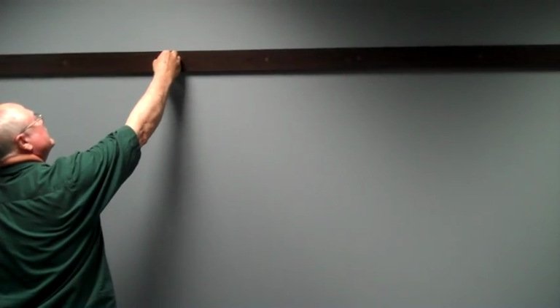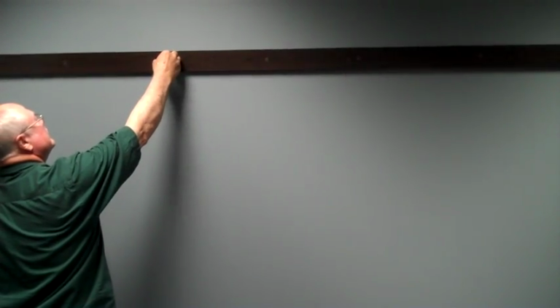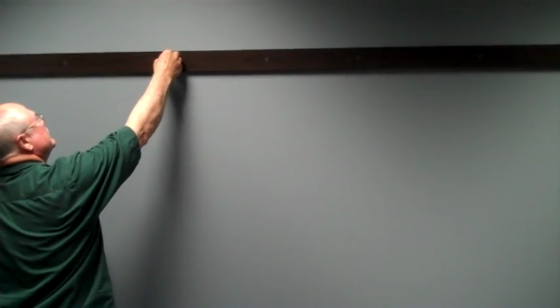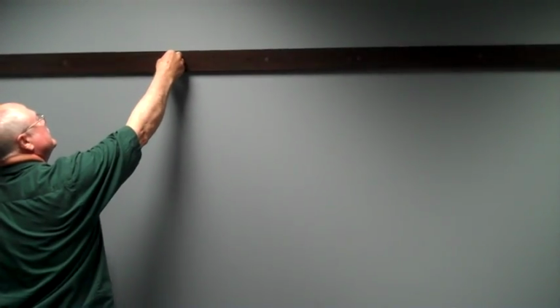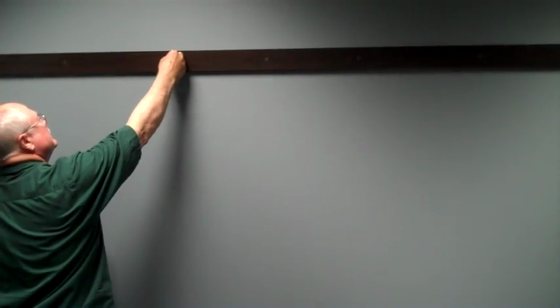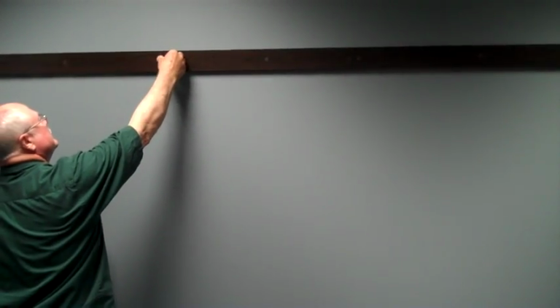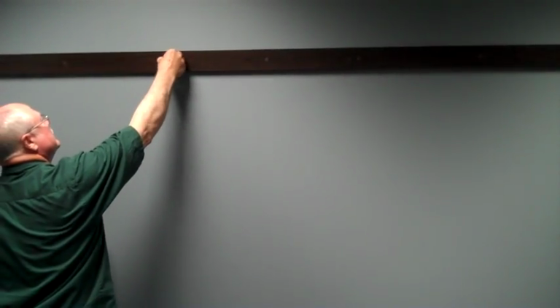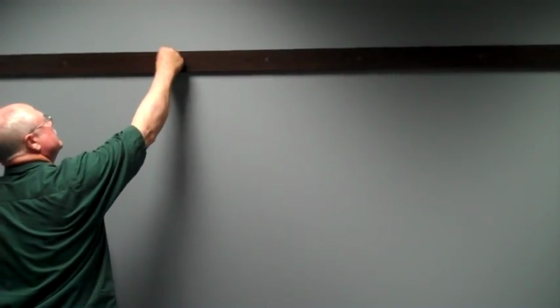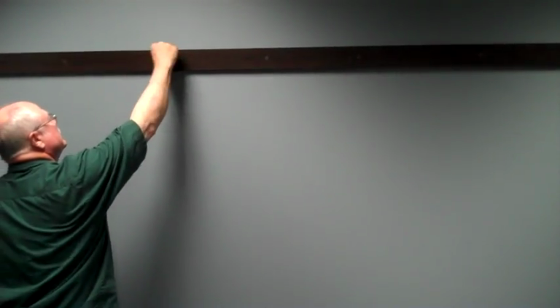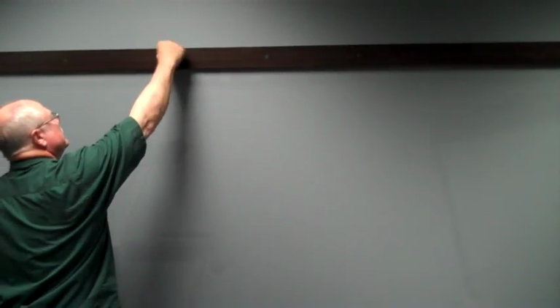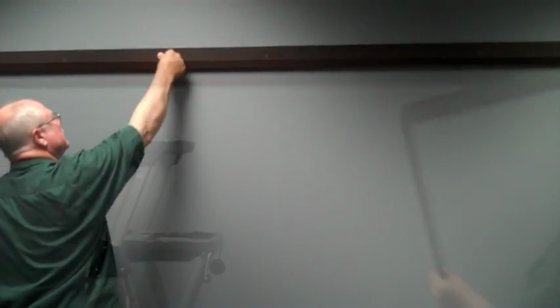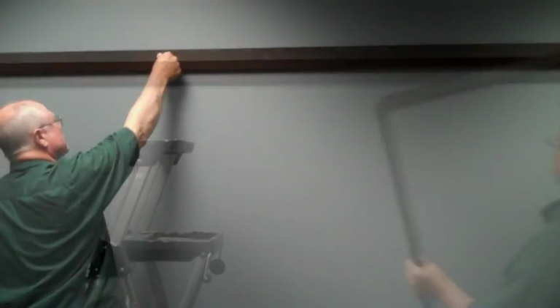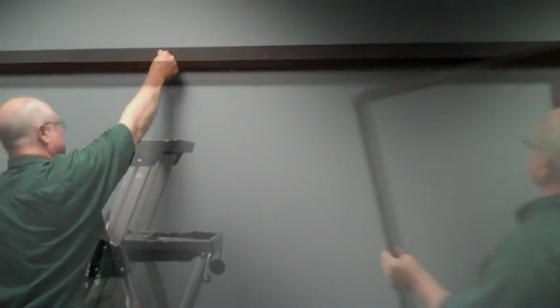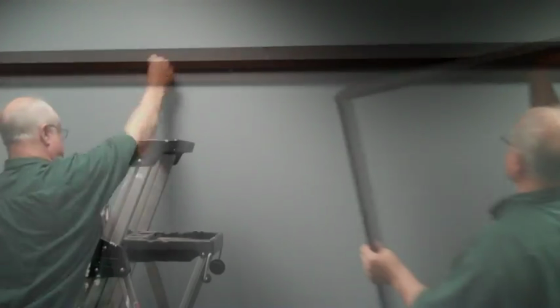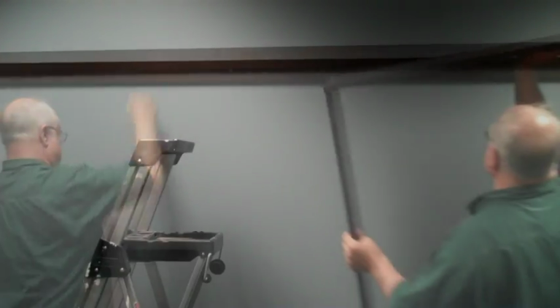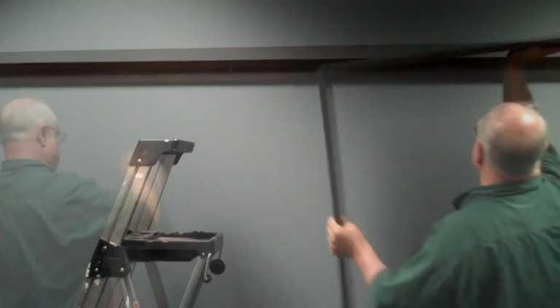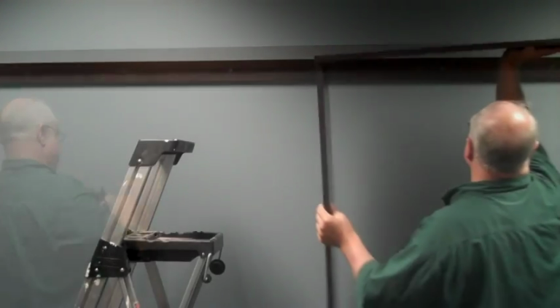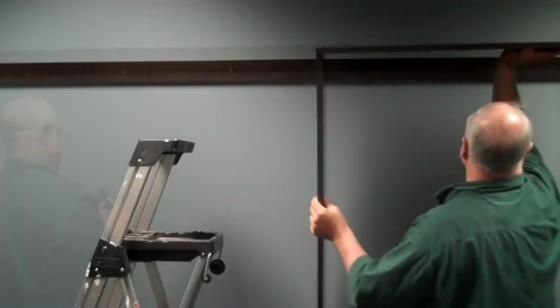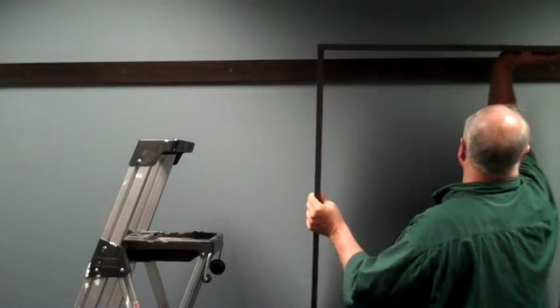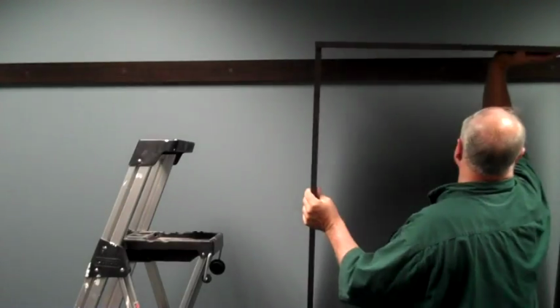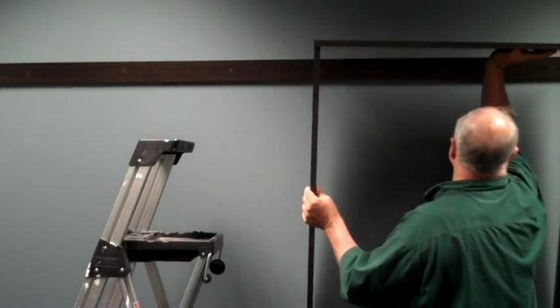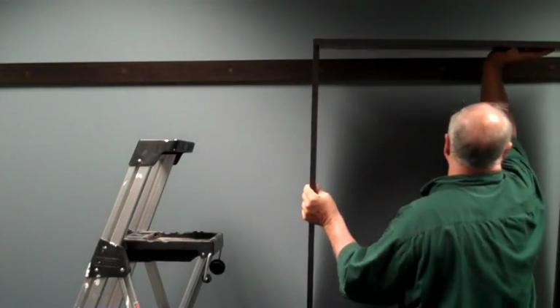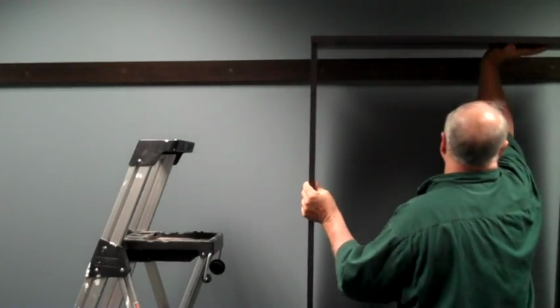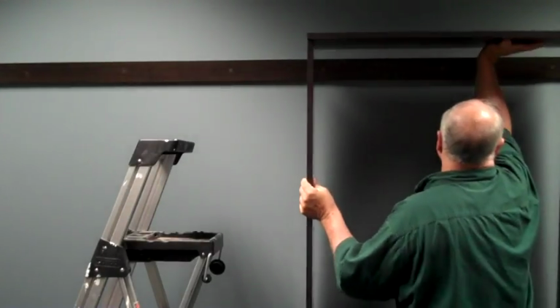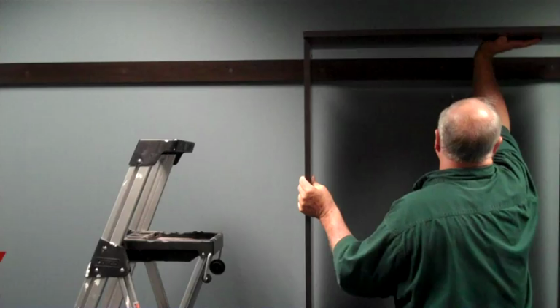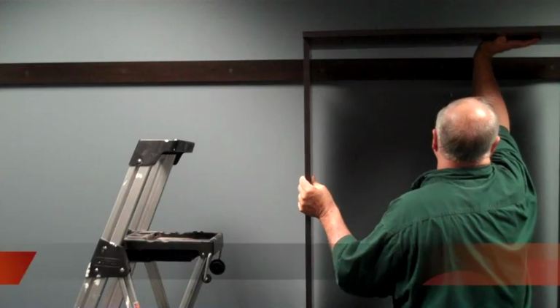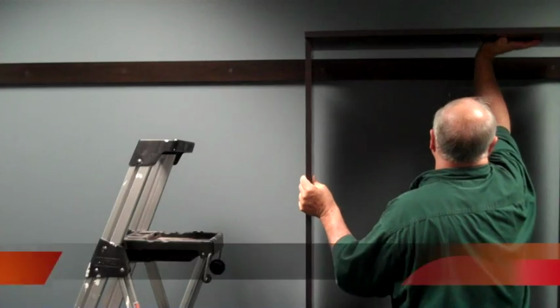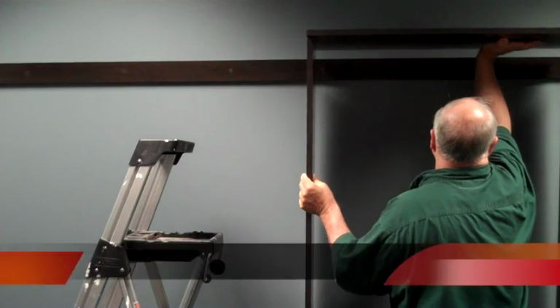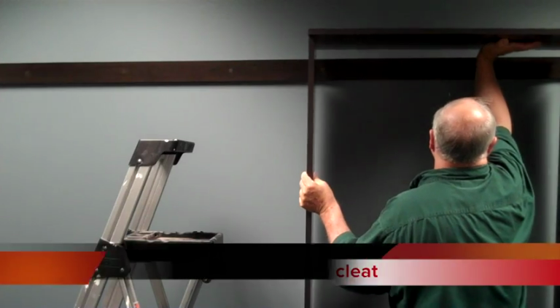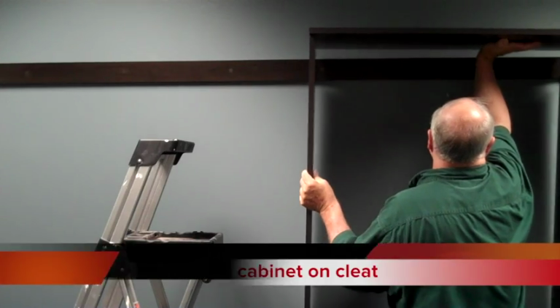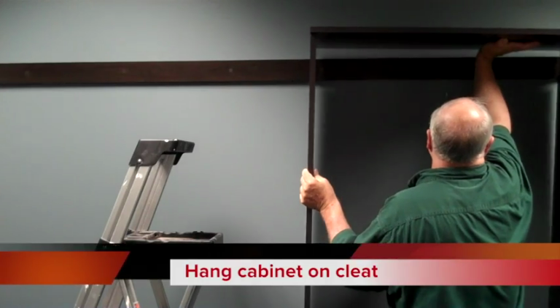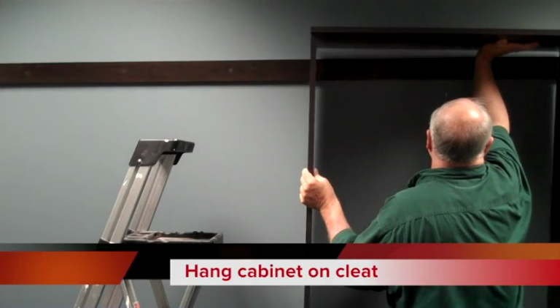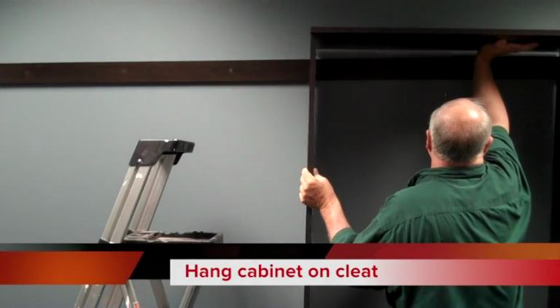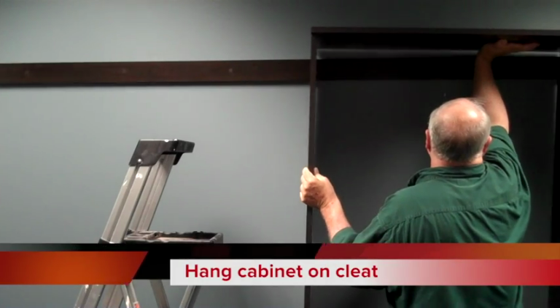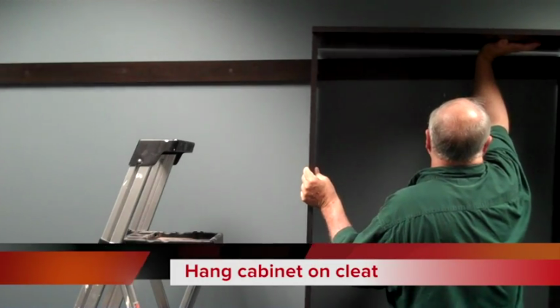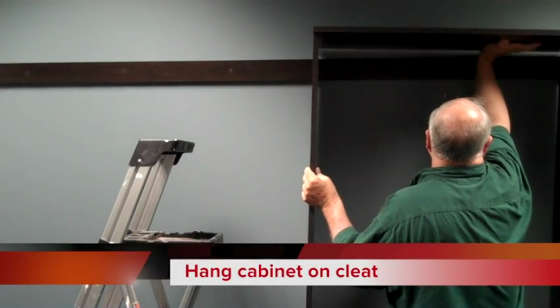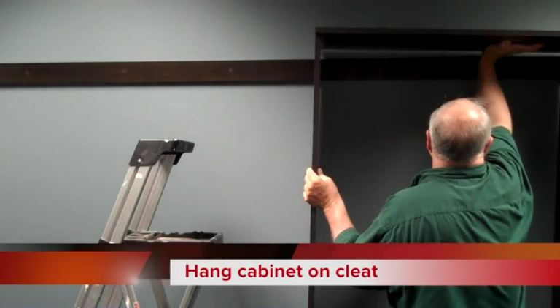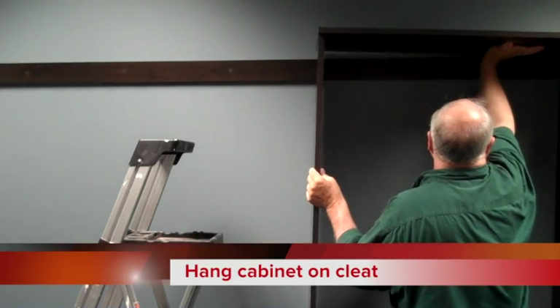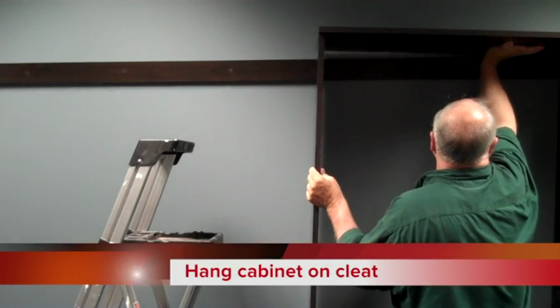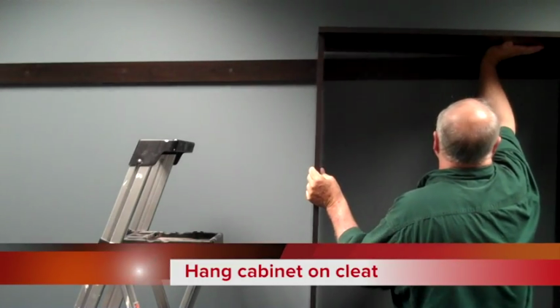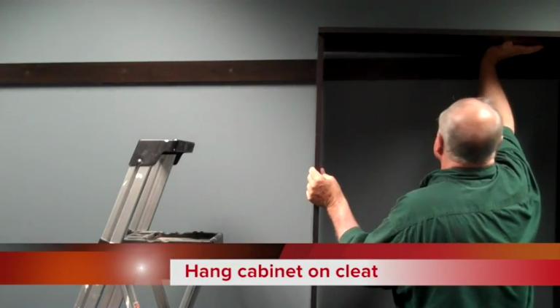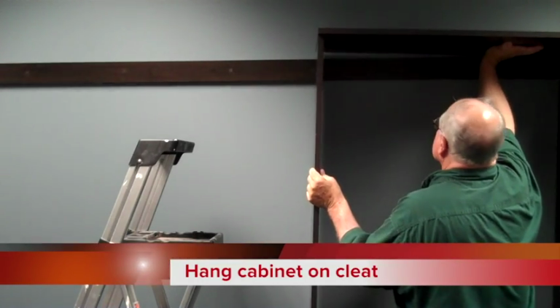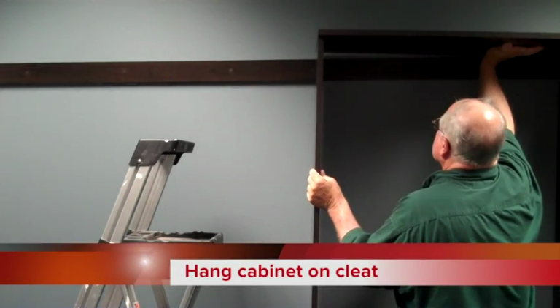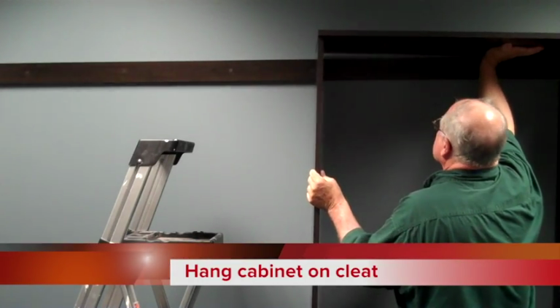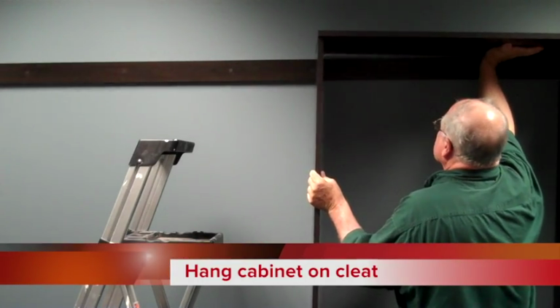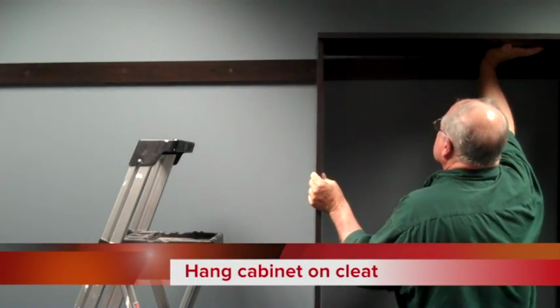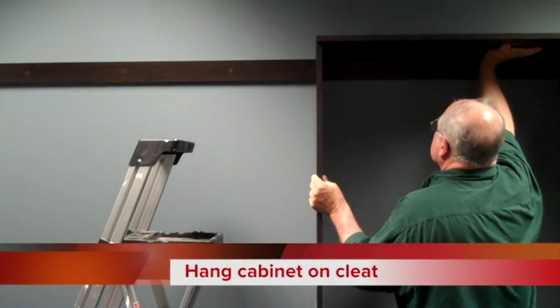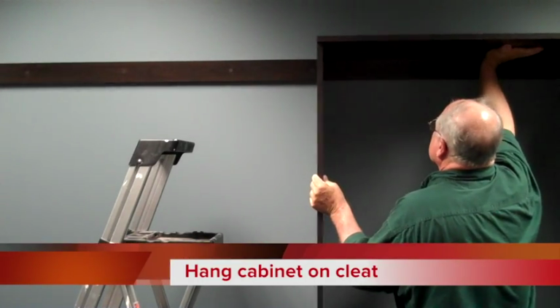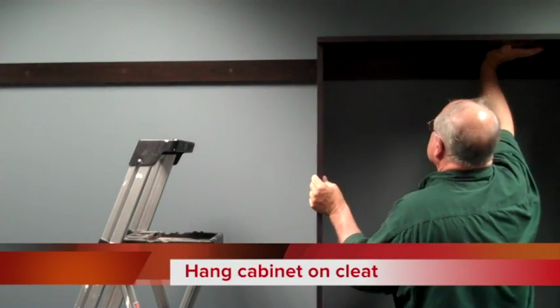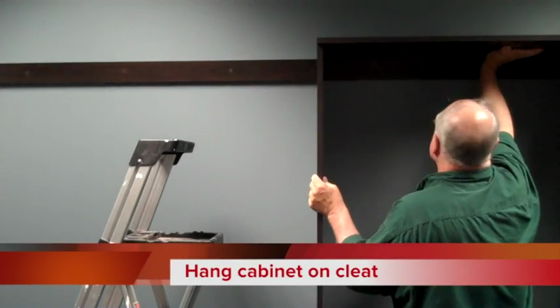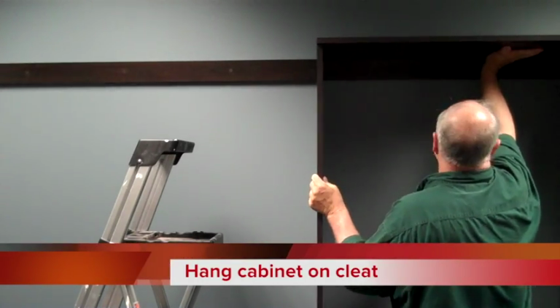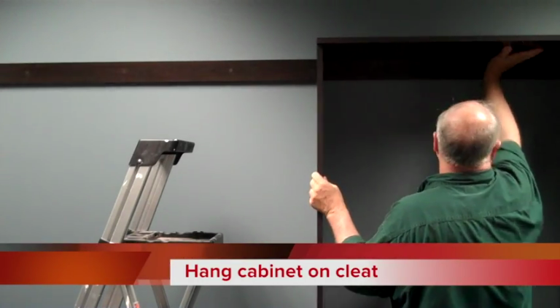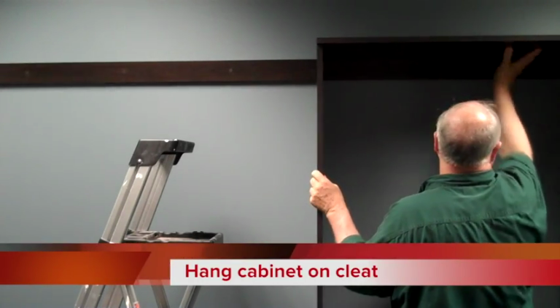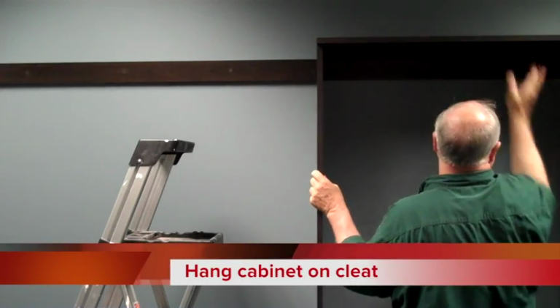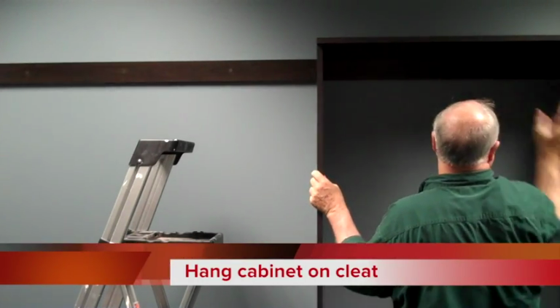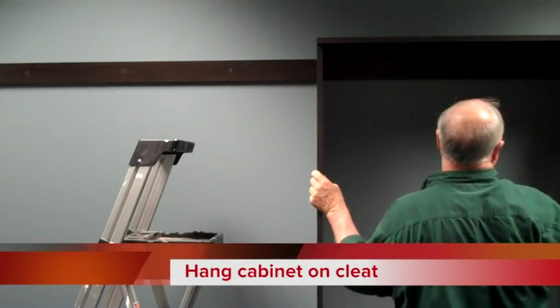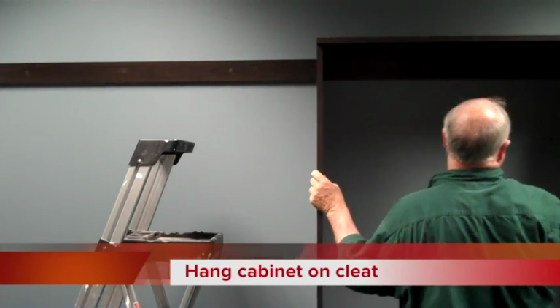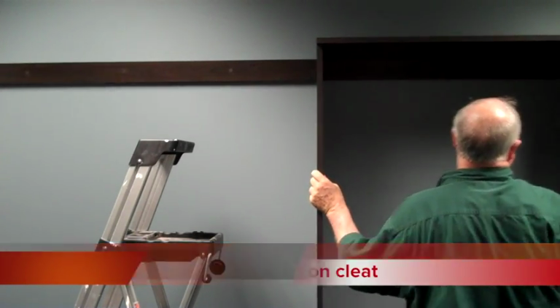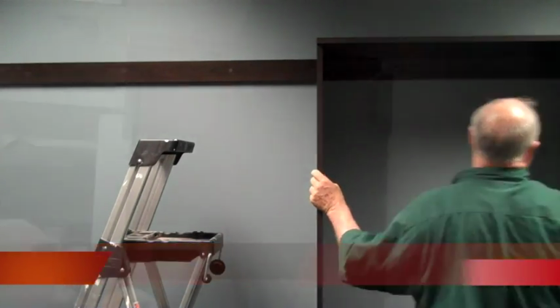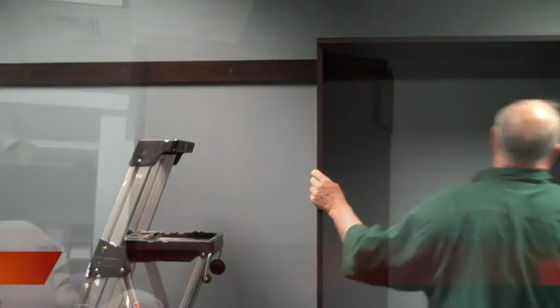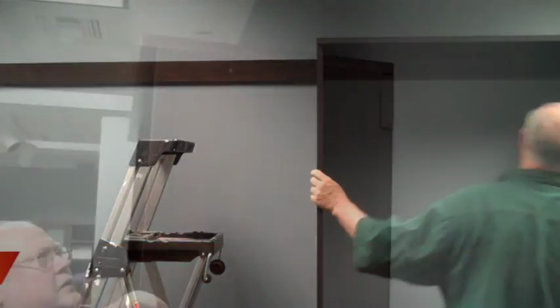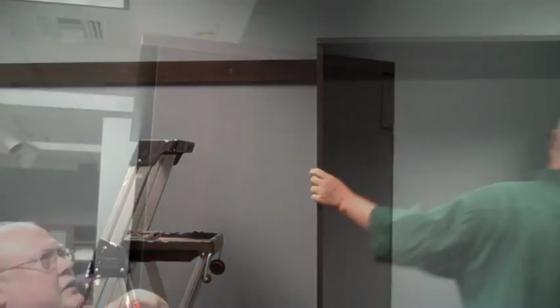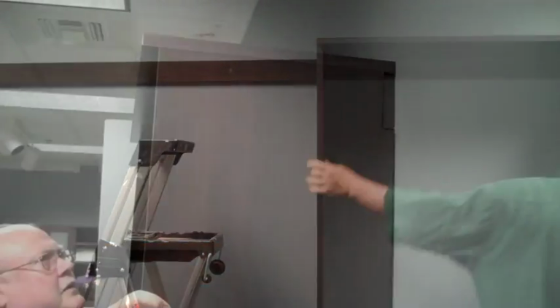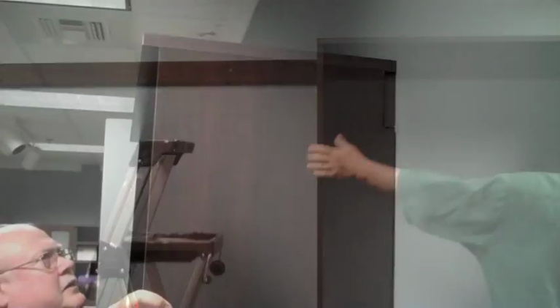Cover your screws with our sticker appliques and now you can hang your assembled cabinet onto the cleat.